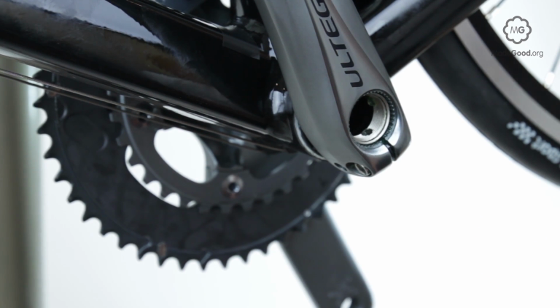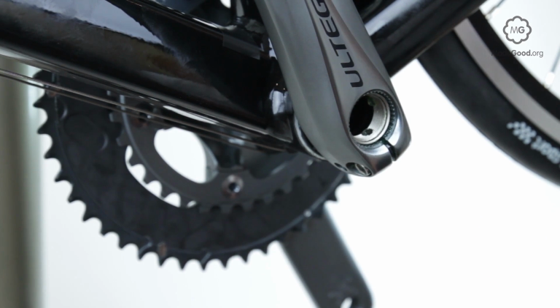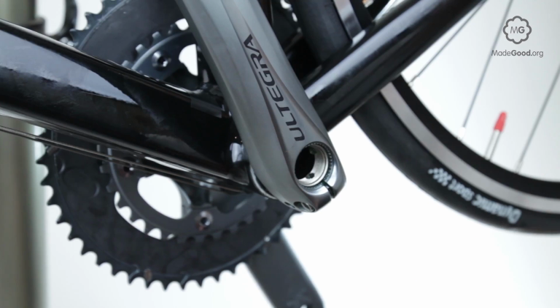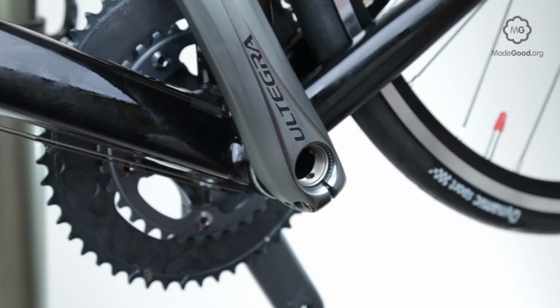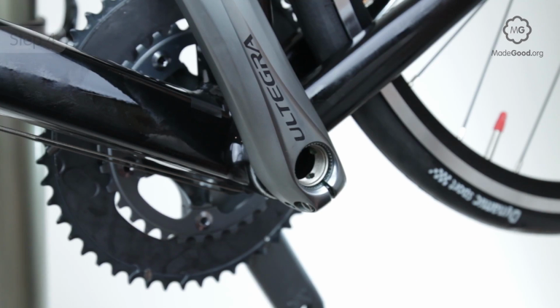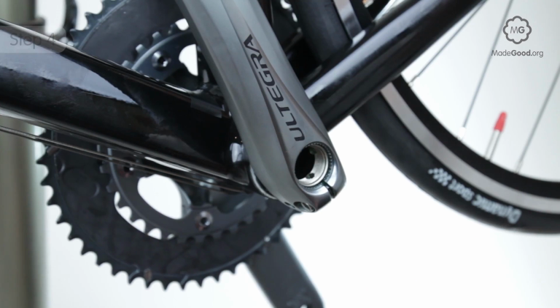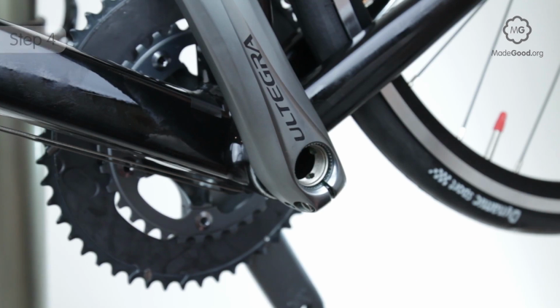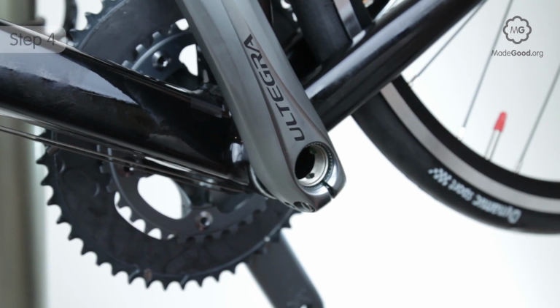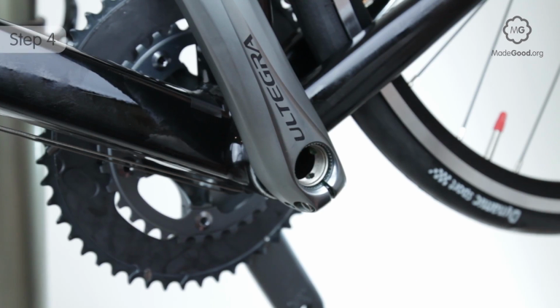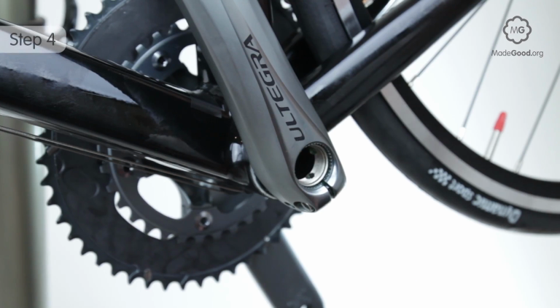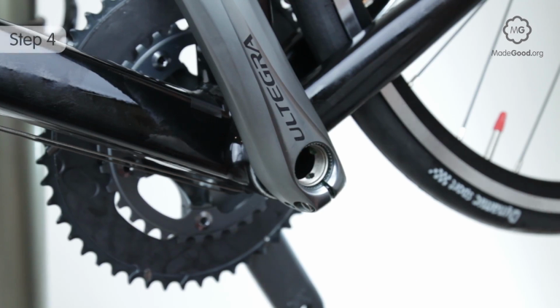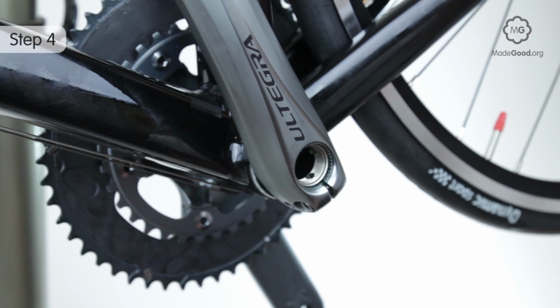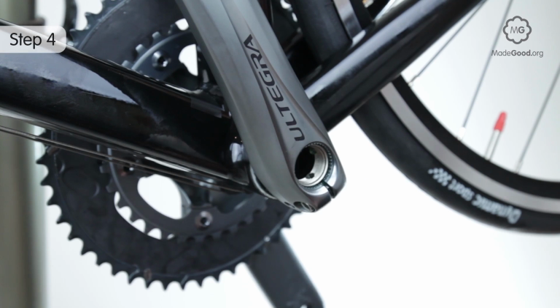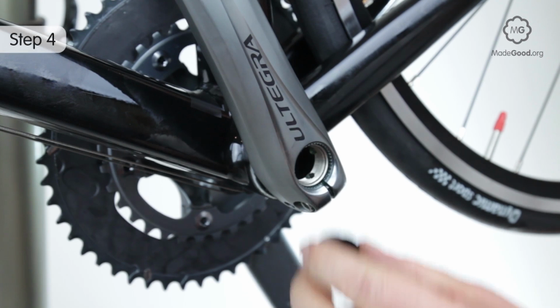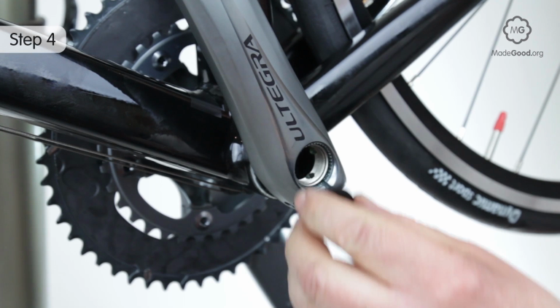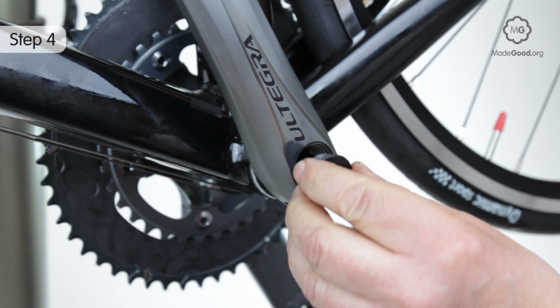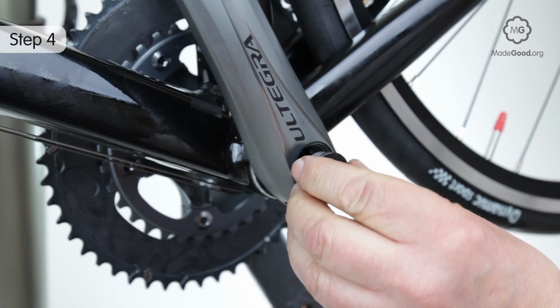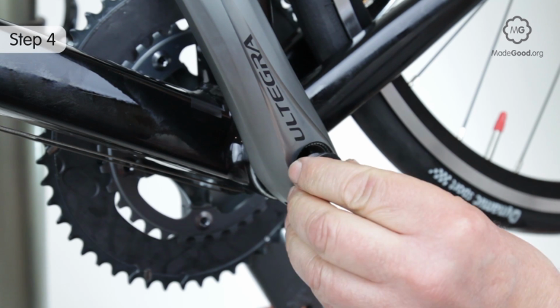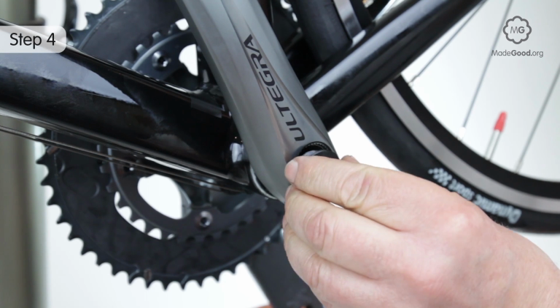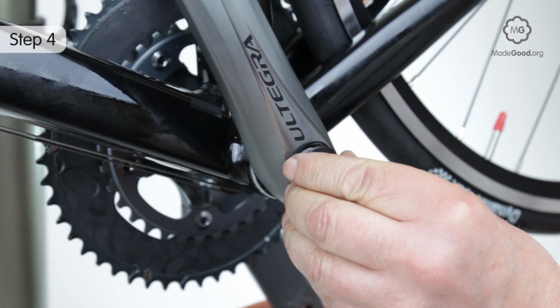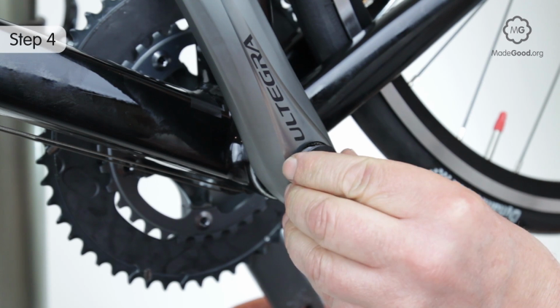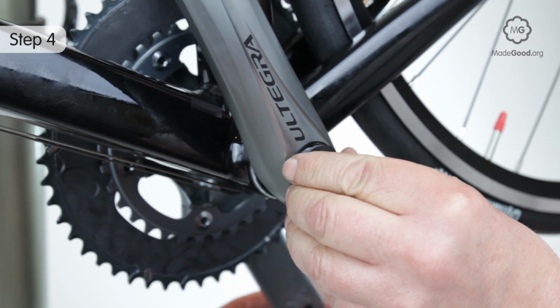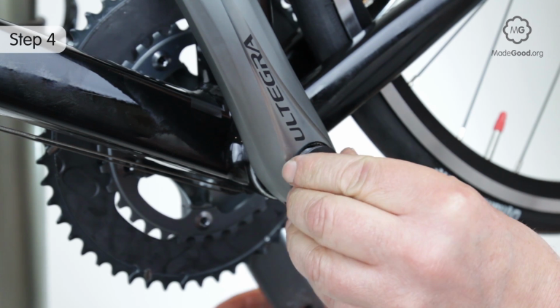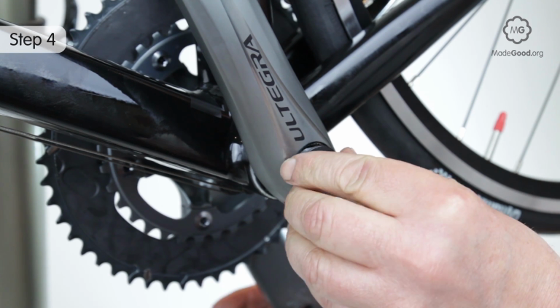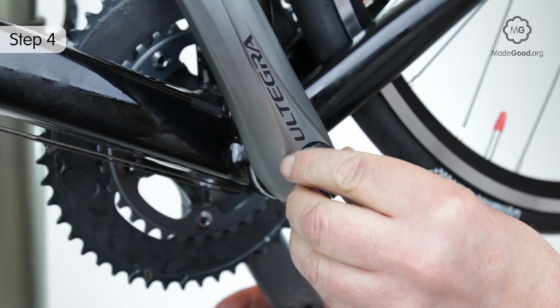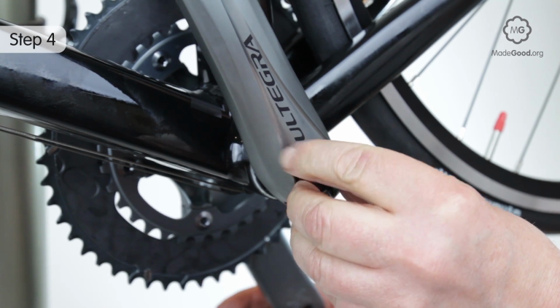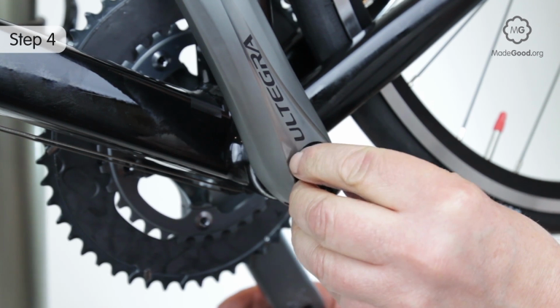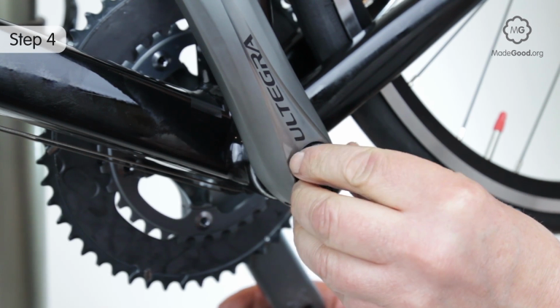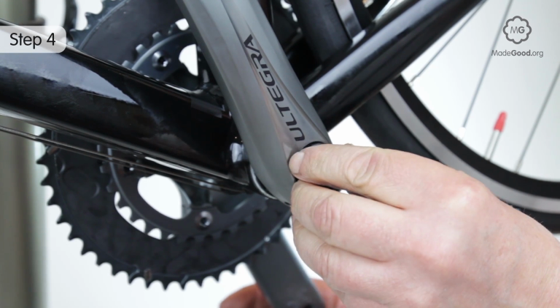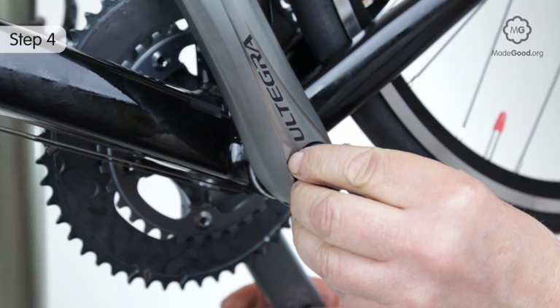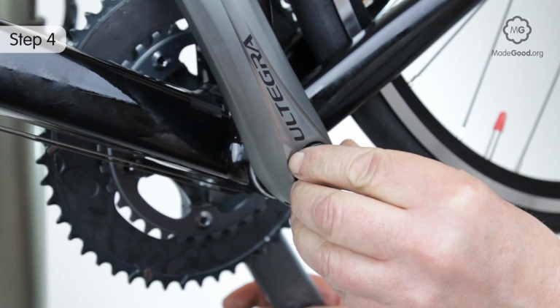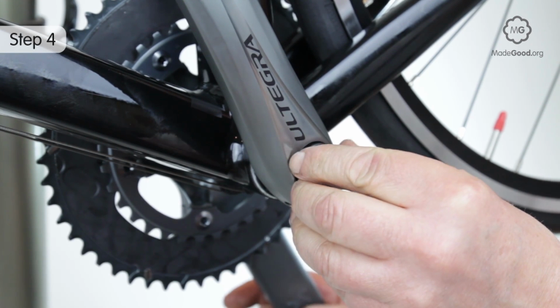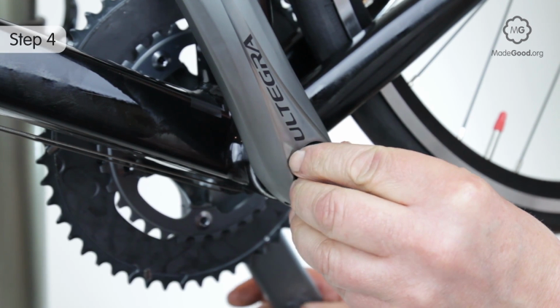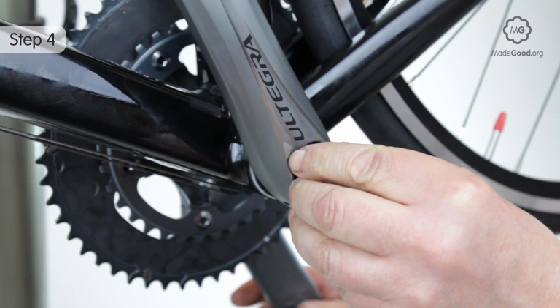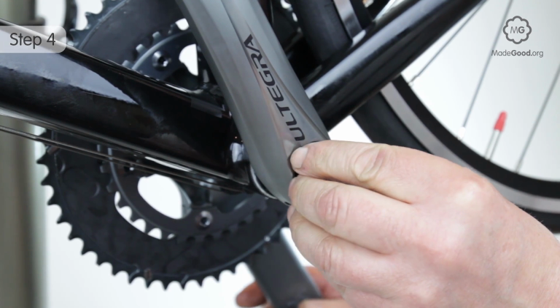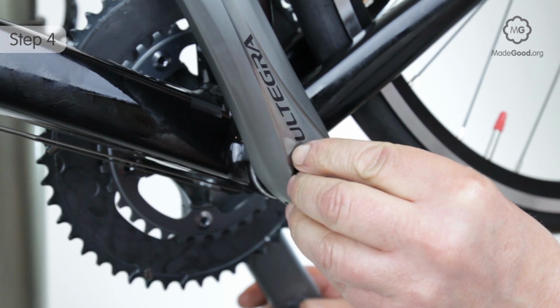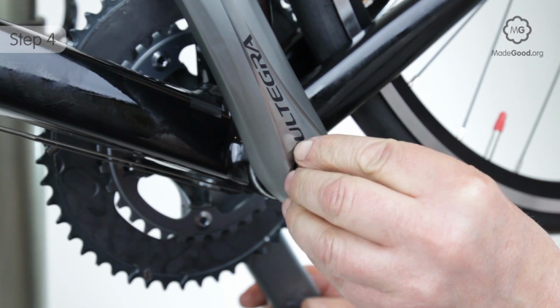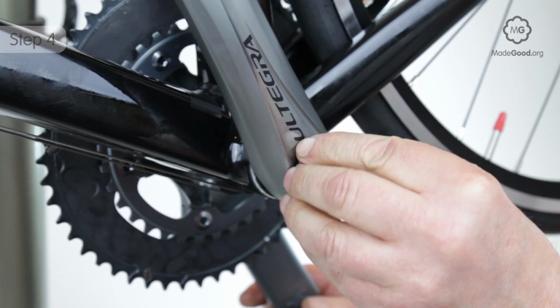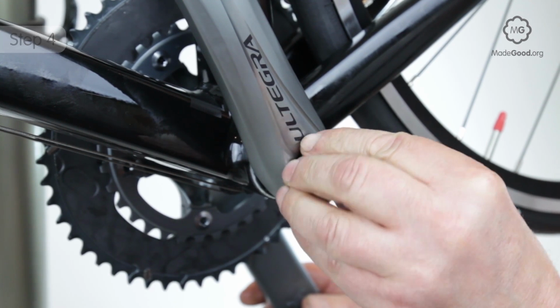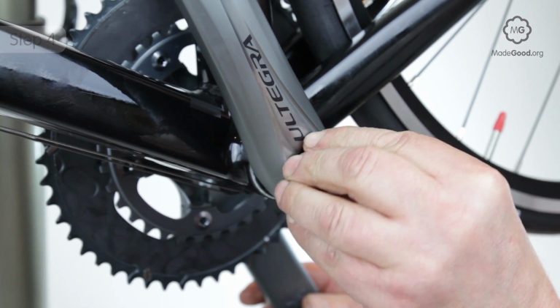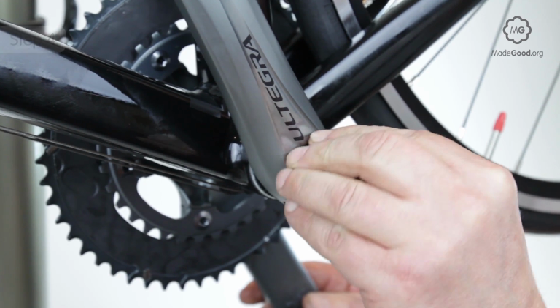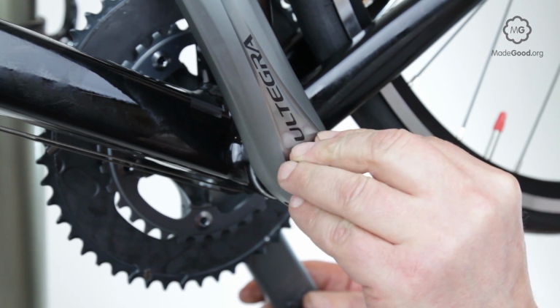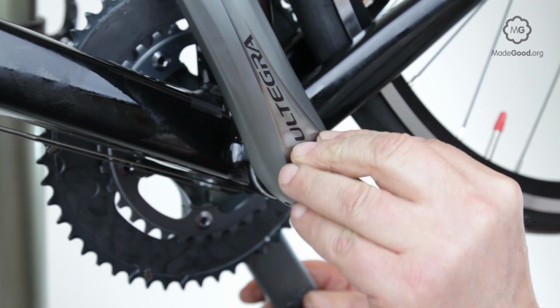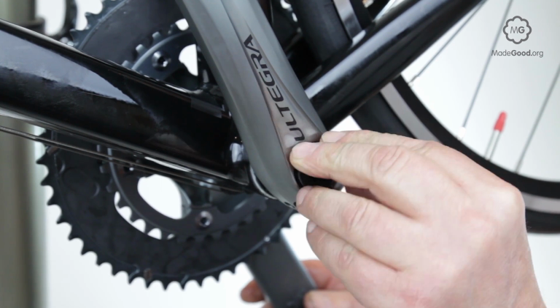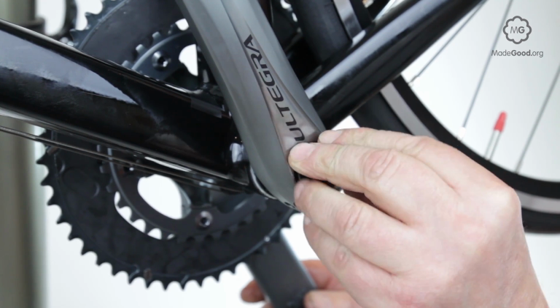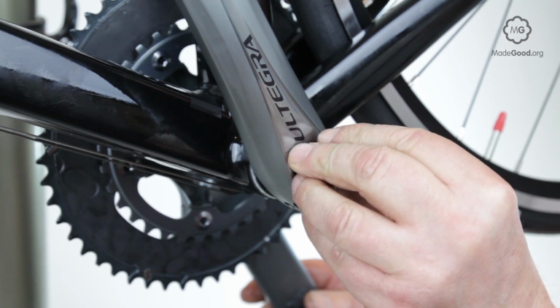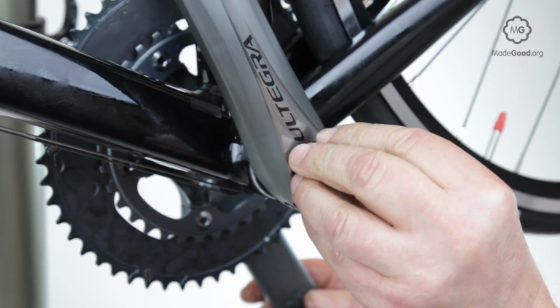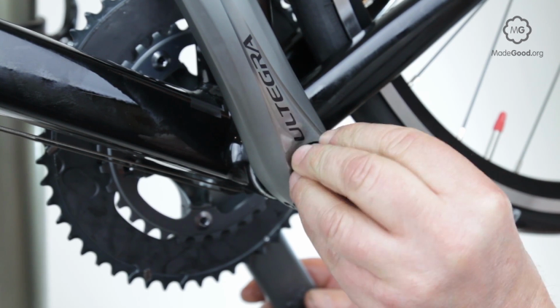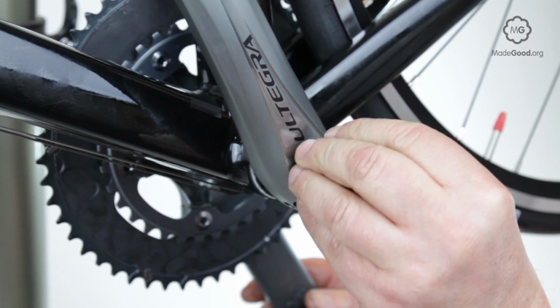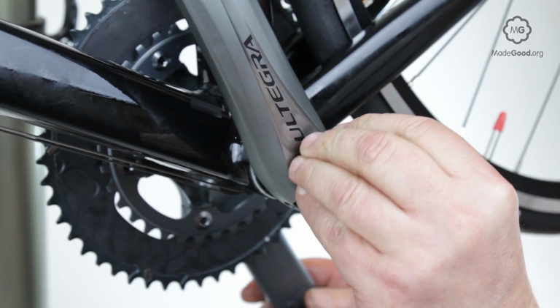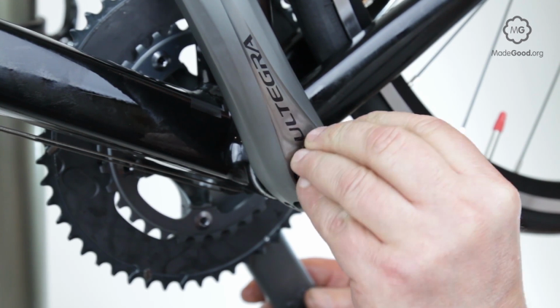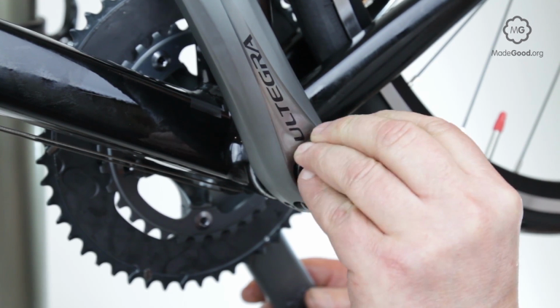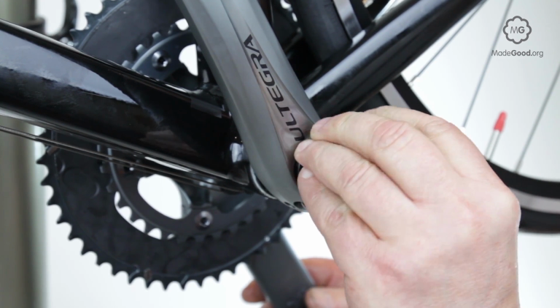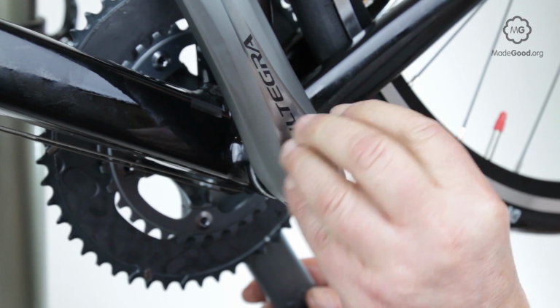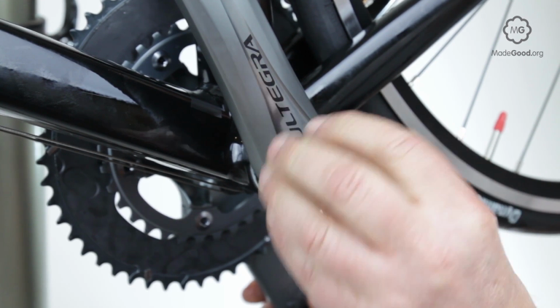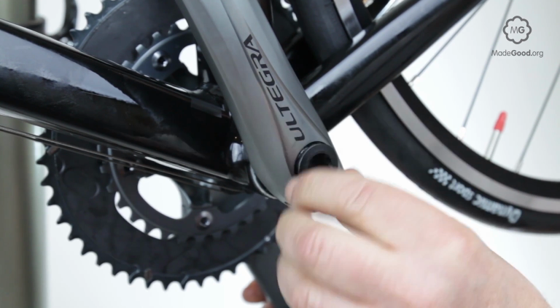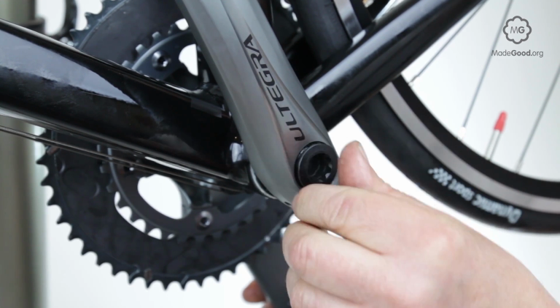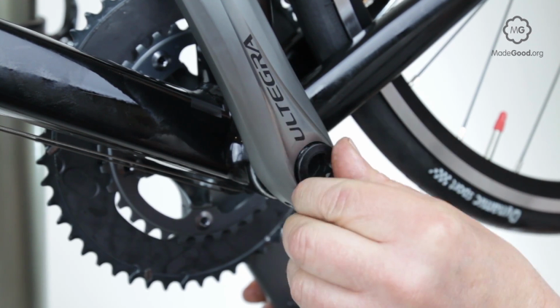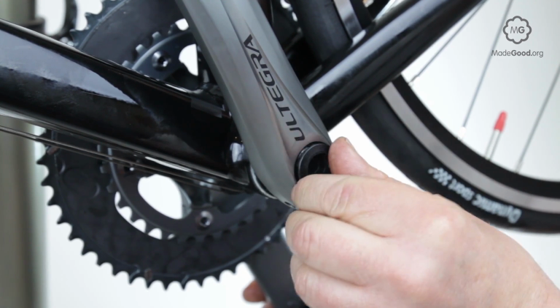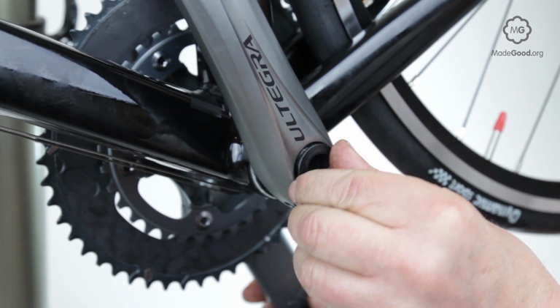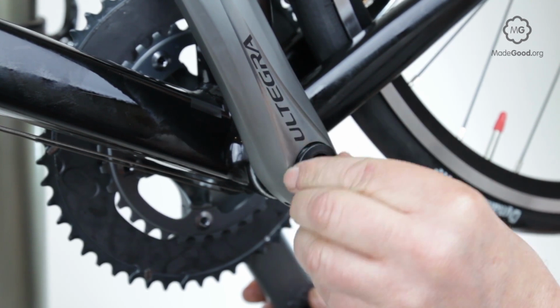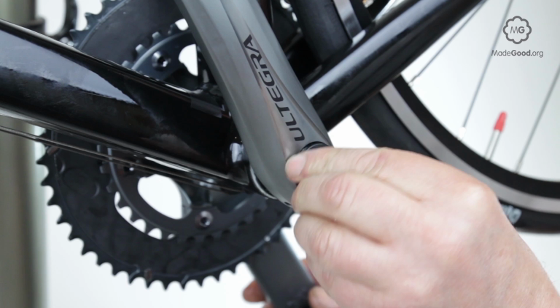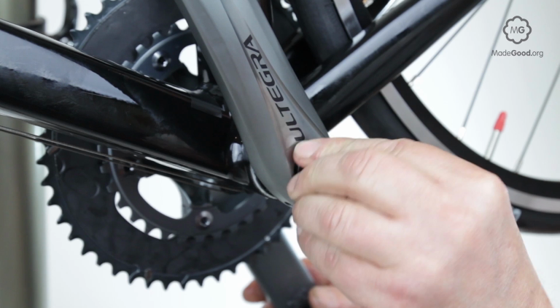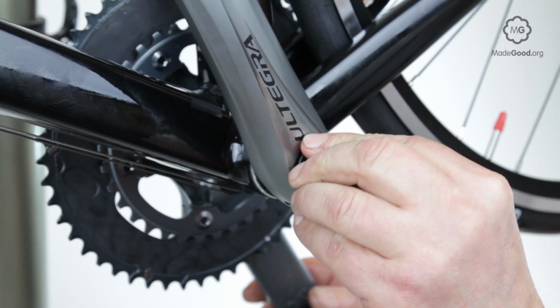Screw in the plastic preload cap. It goes in finger tight with a special plastic tool.